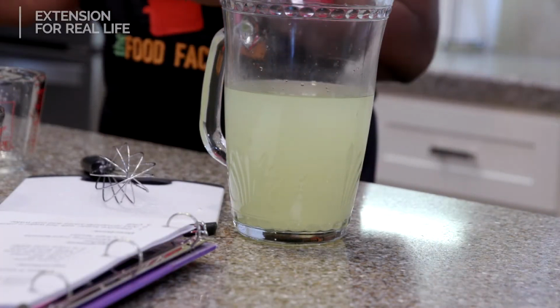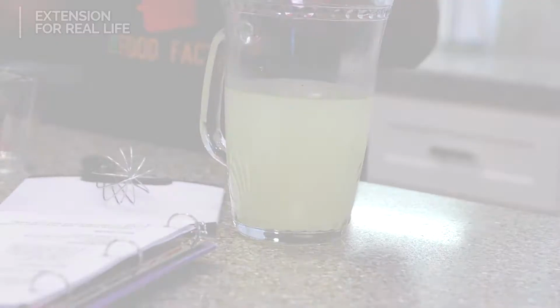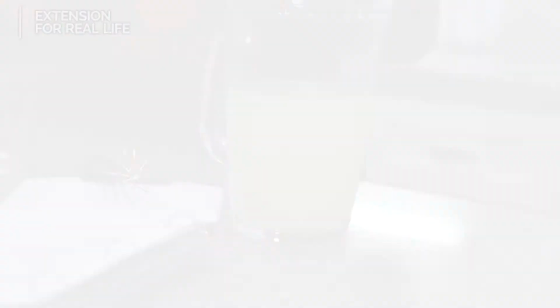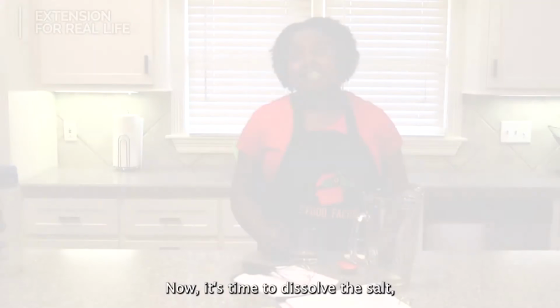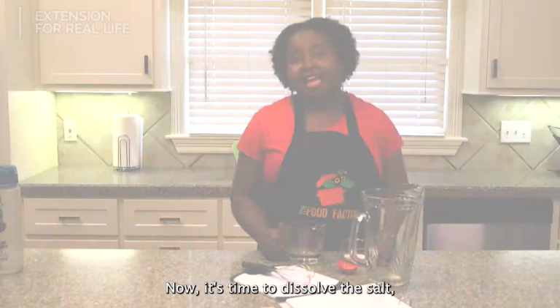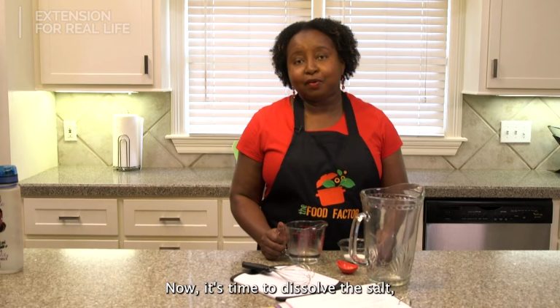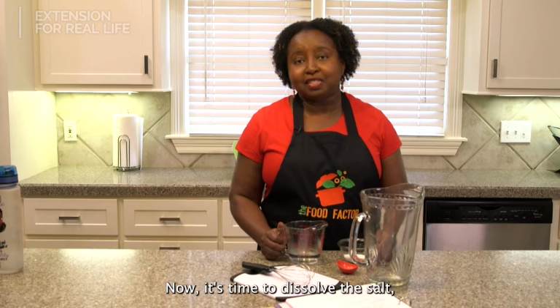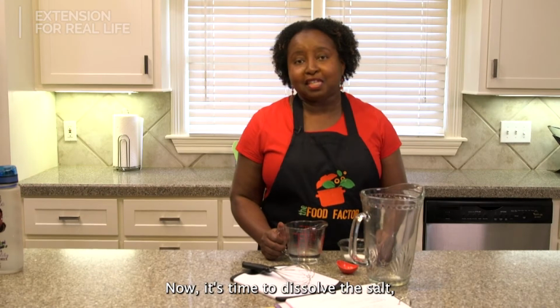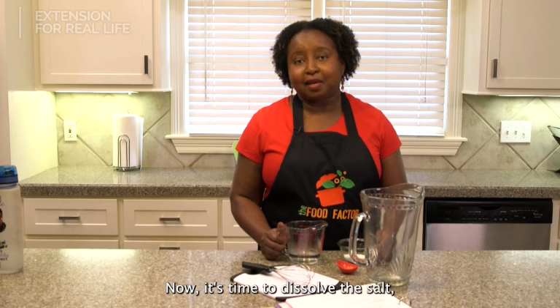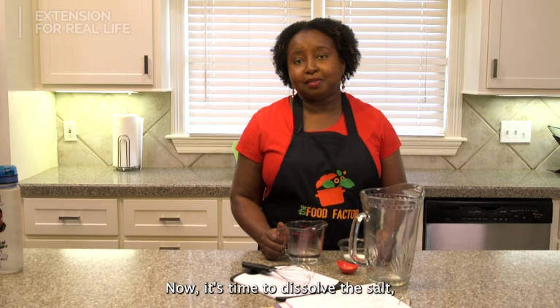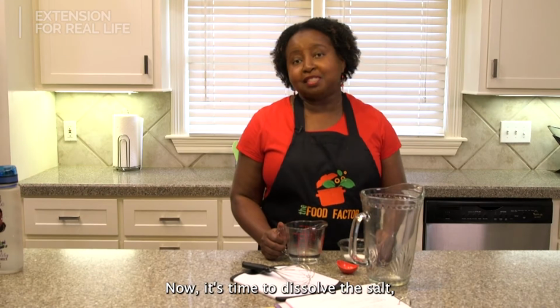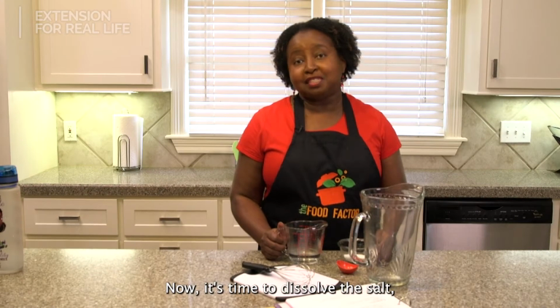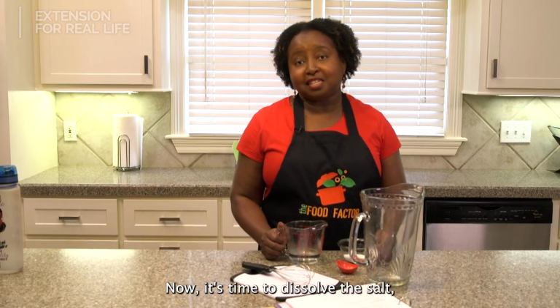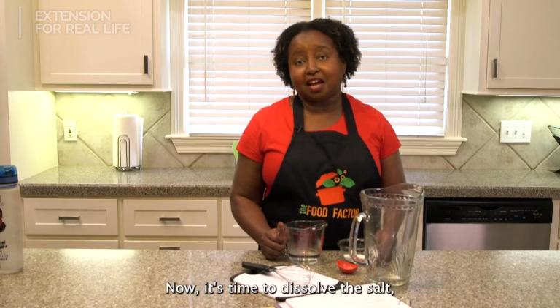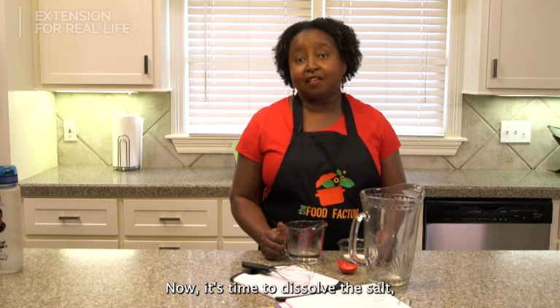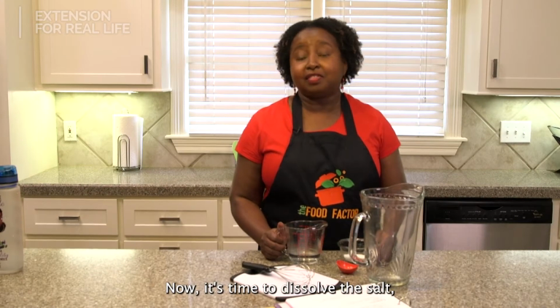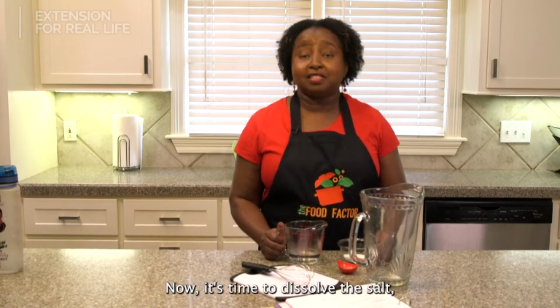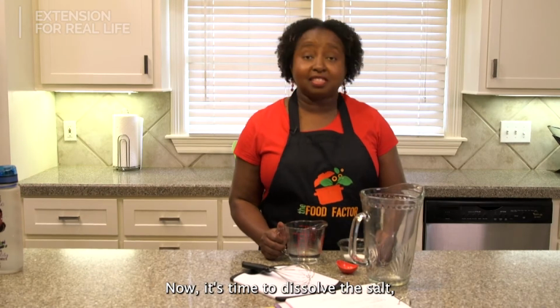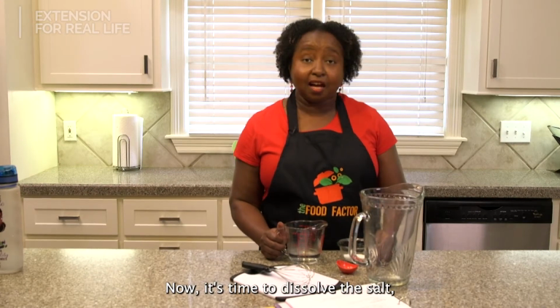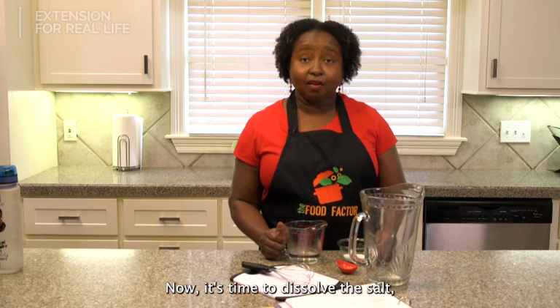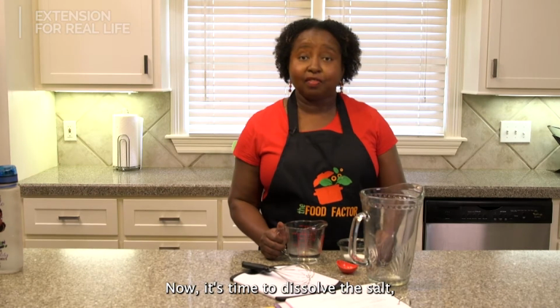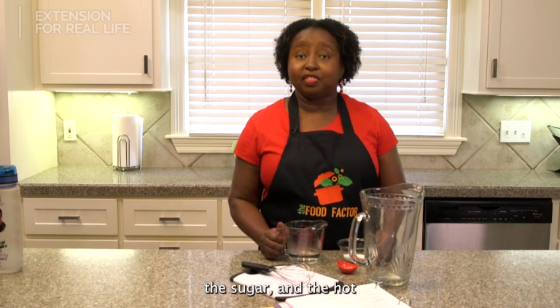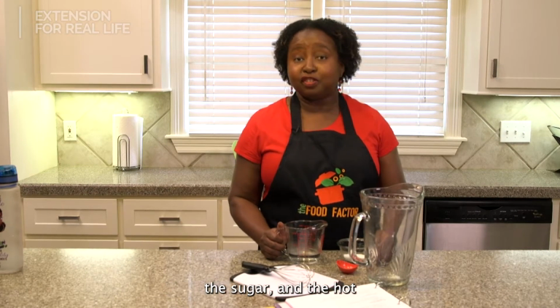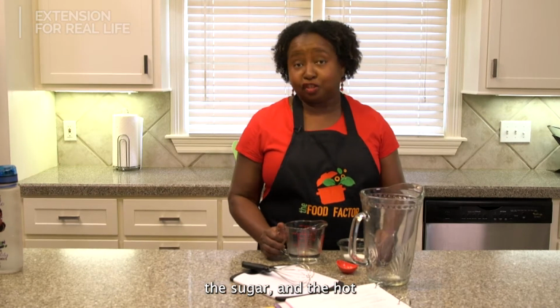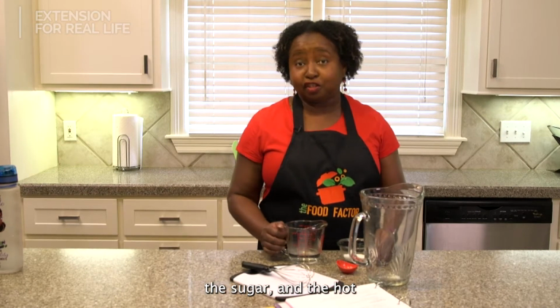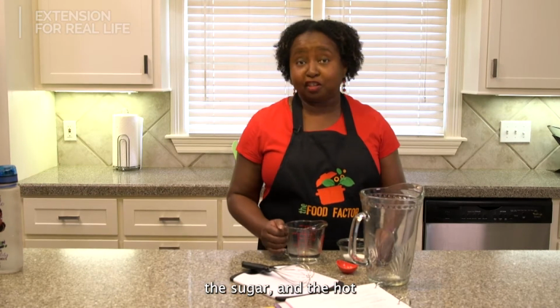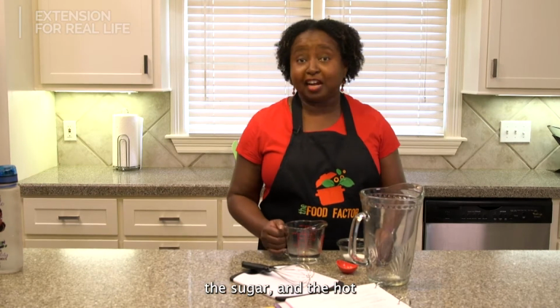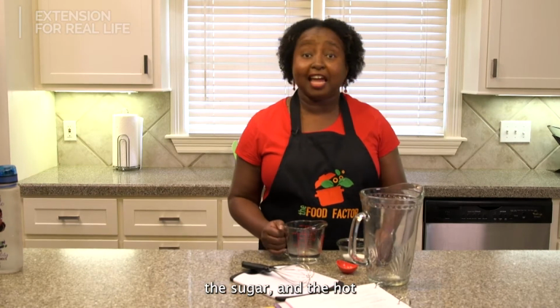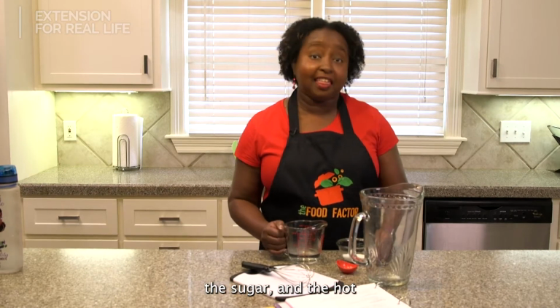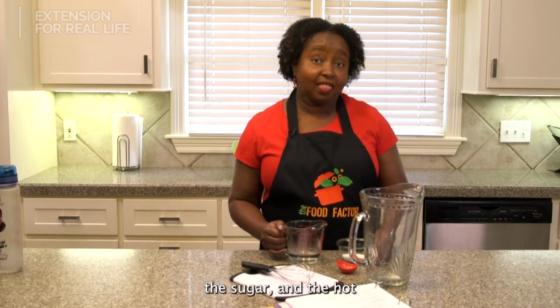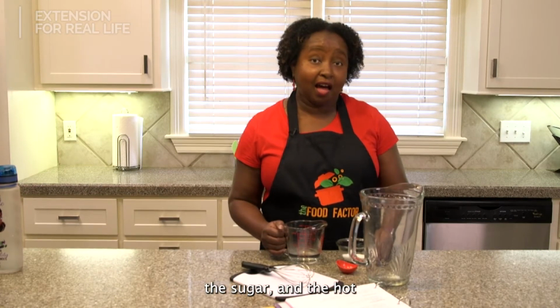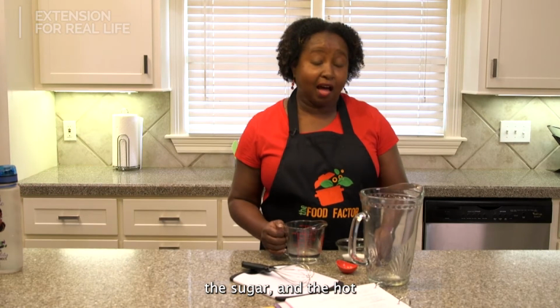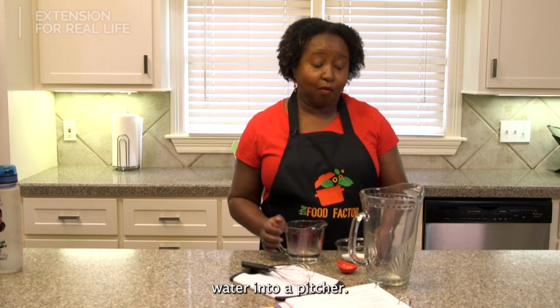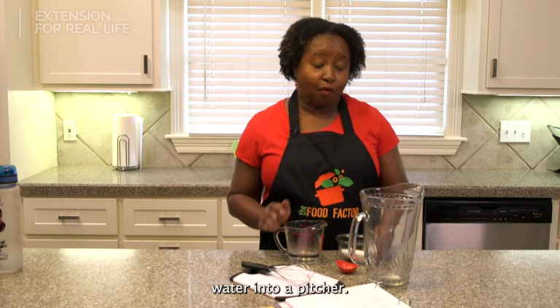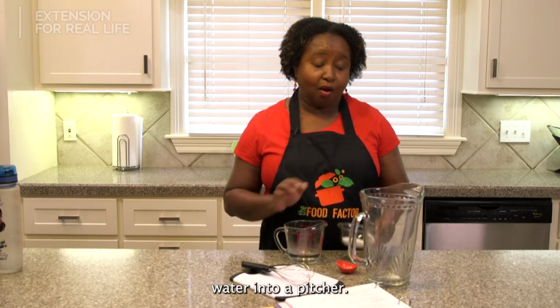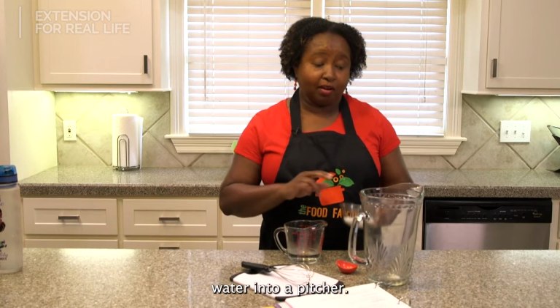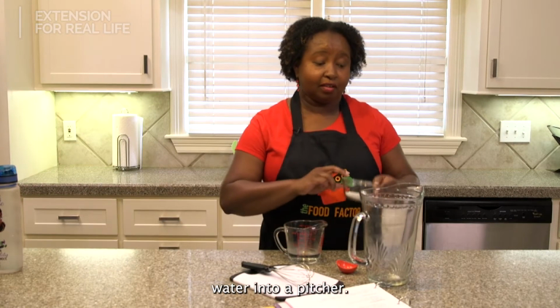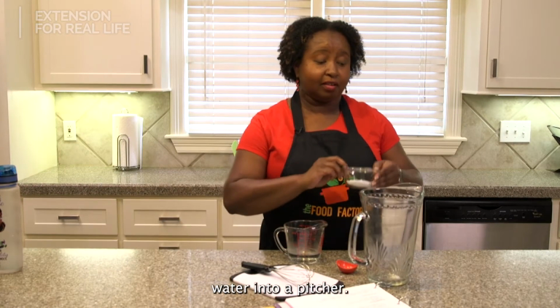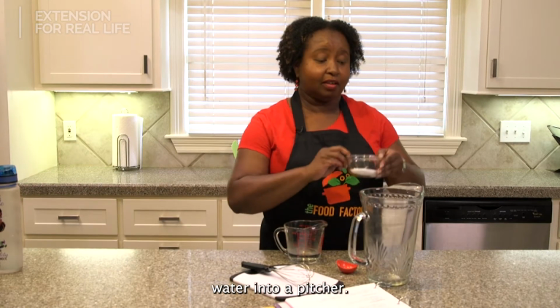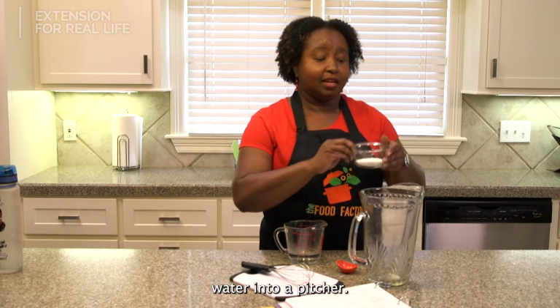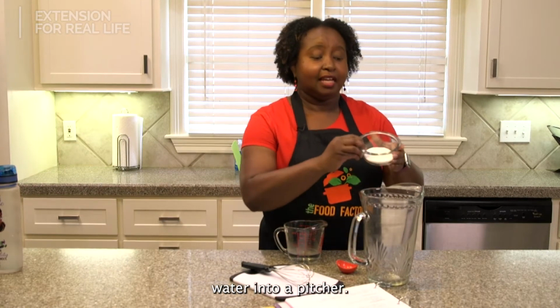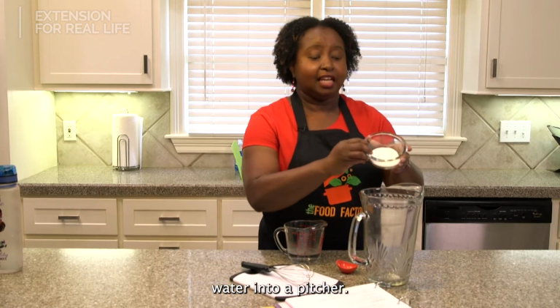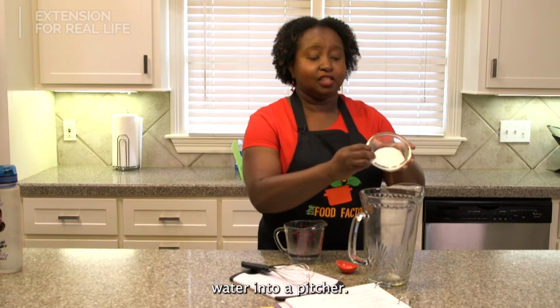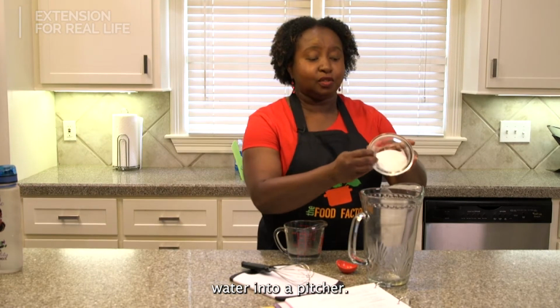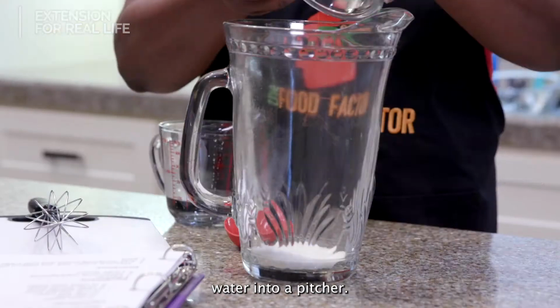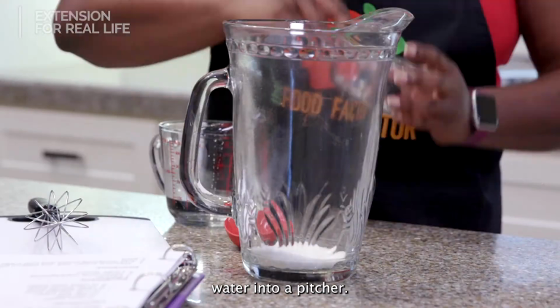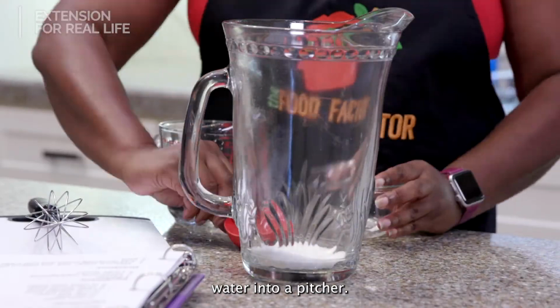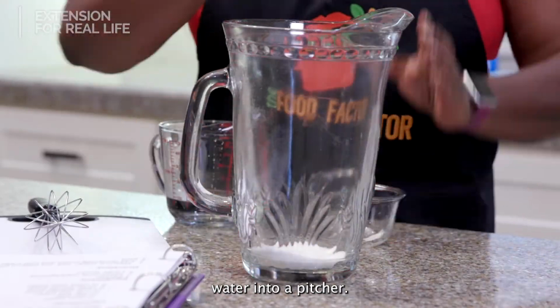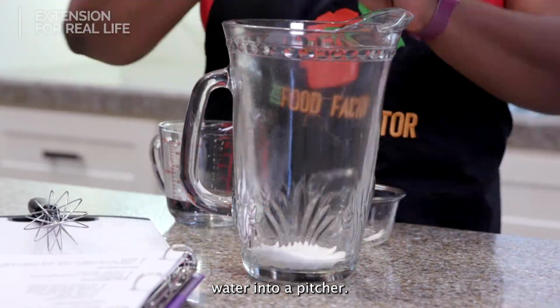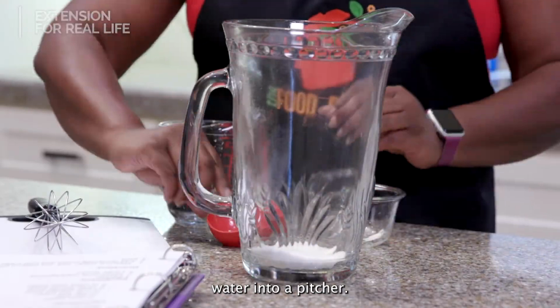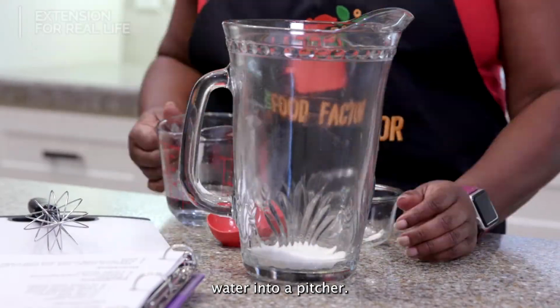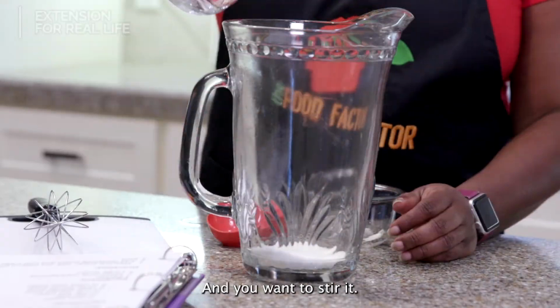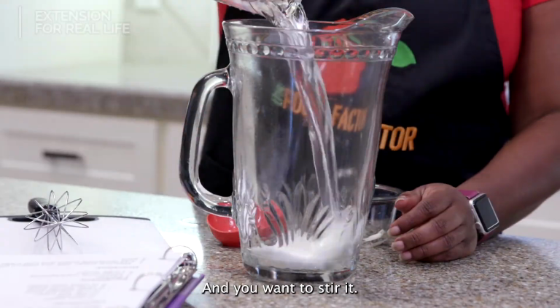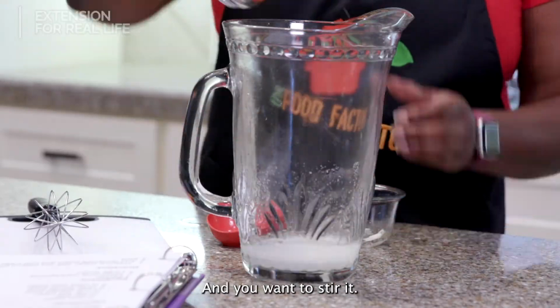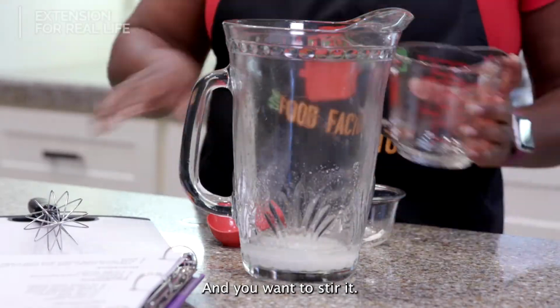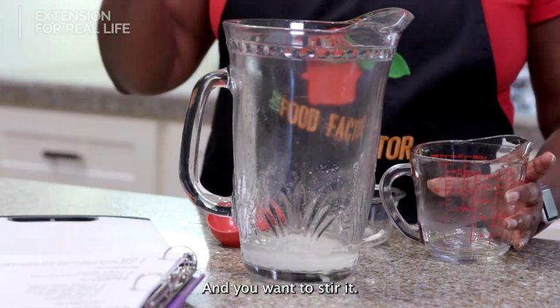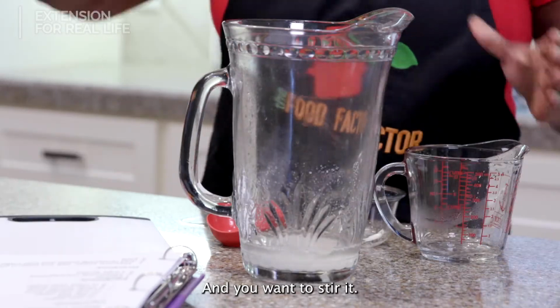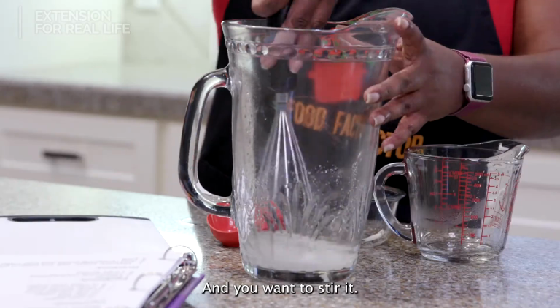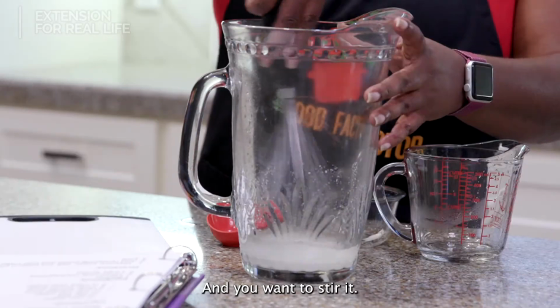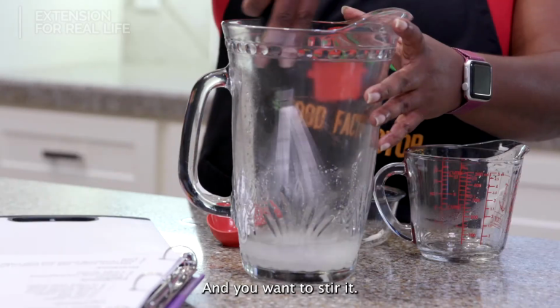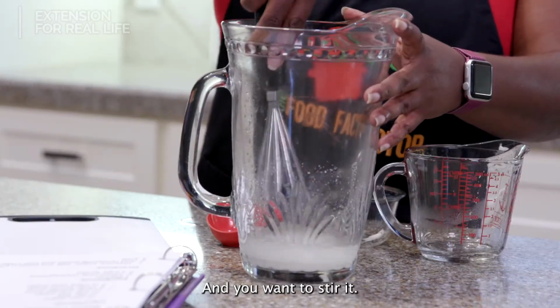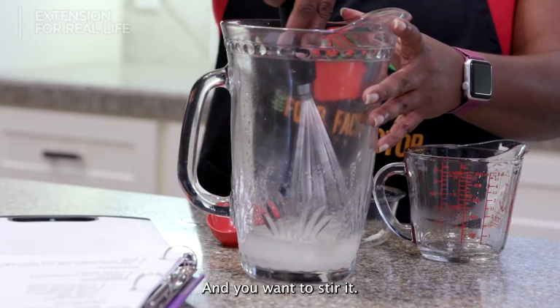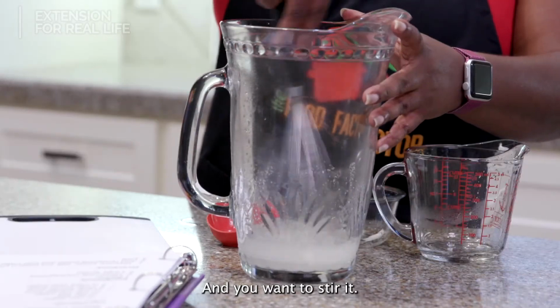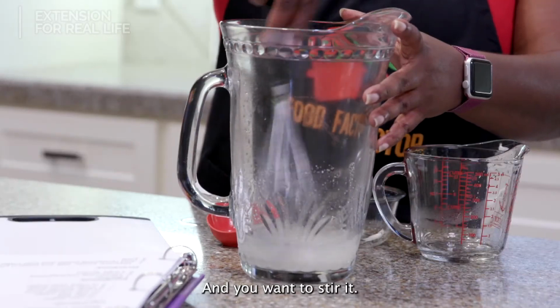Now it's time to dissolve the salt, the sugar, and the hot water into a pitcher and you want to stir it.